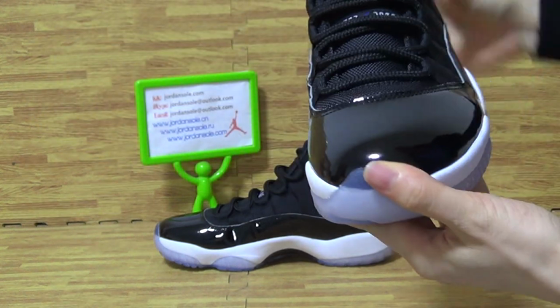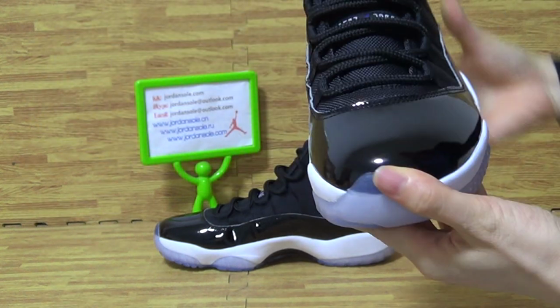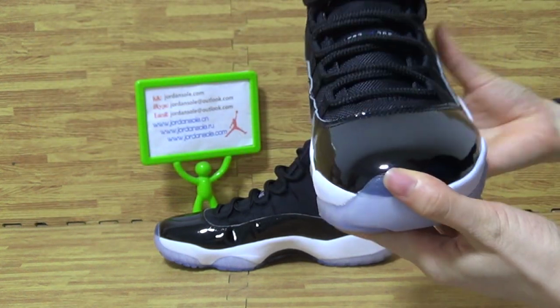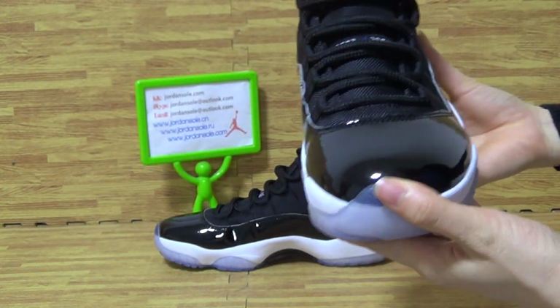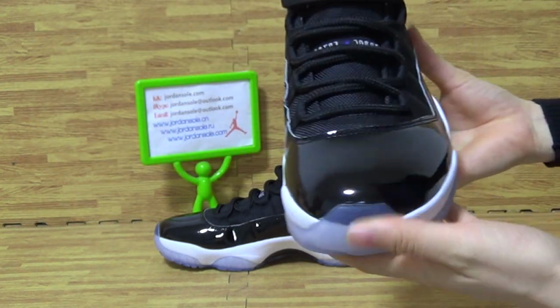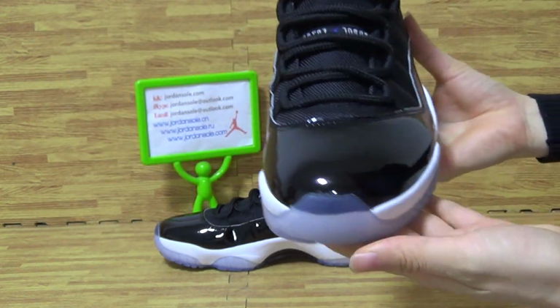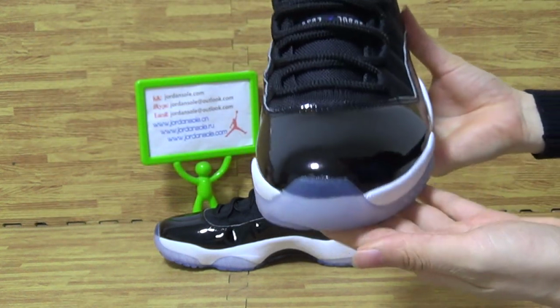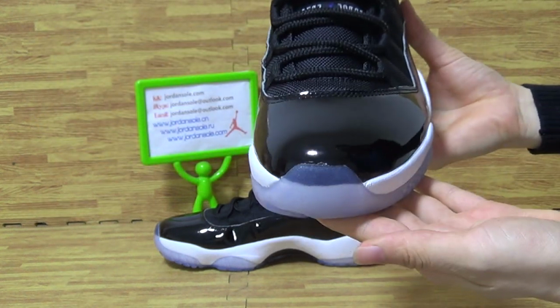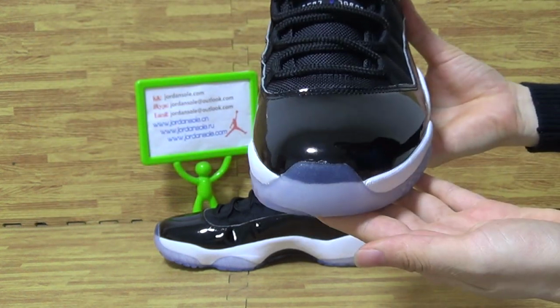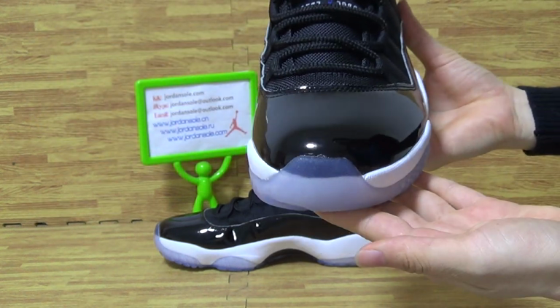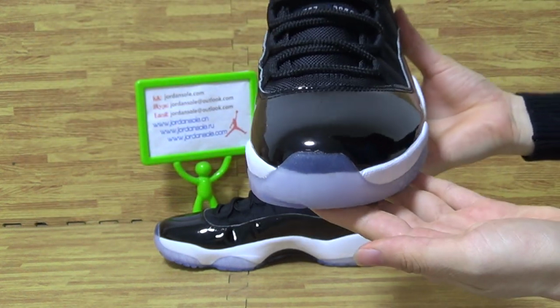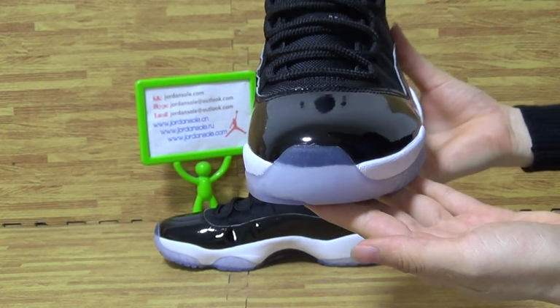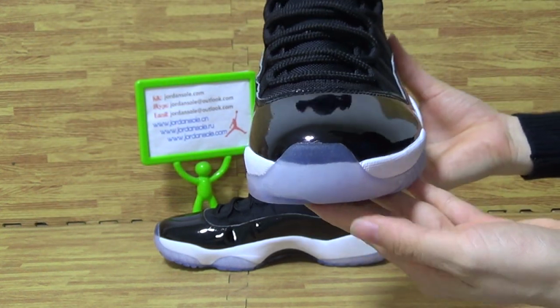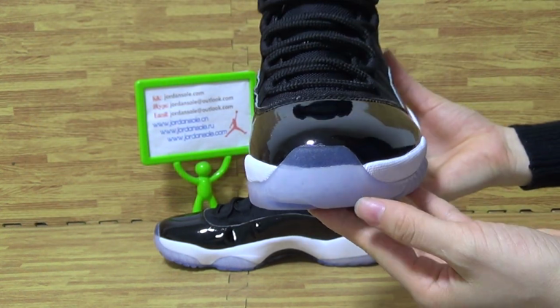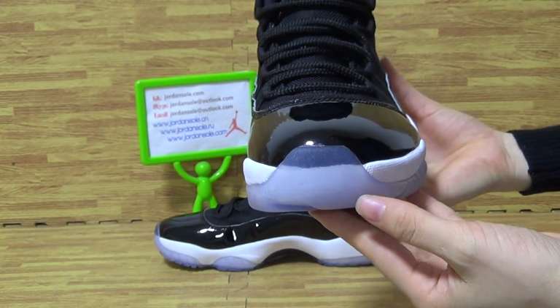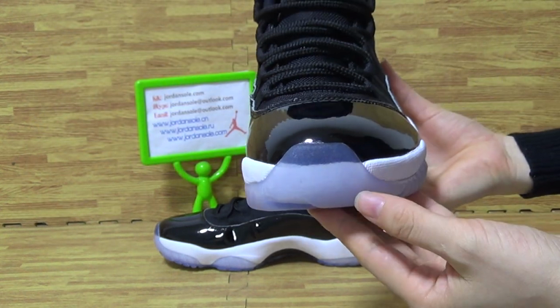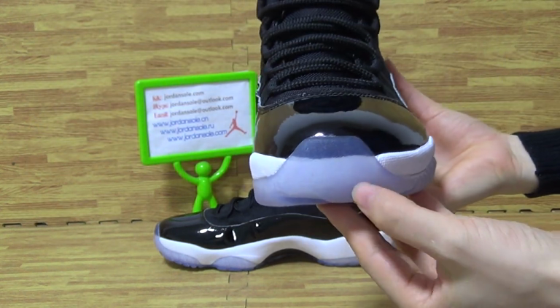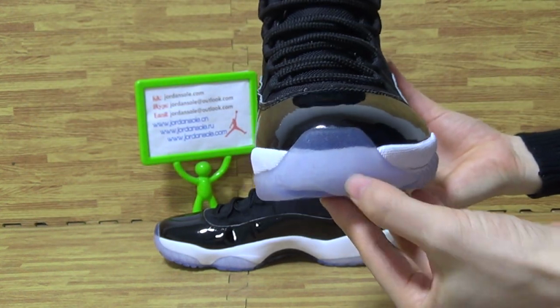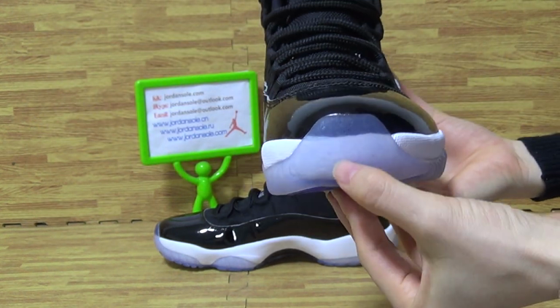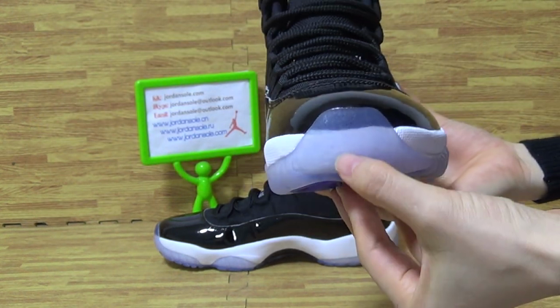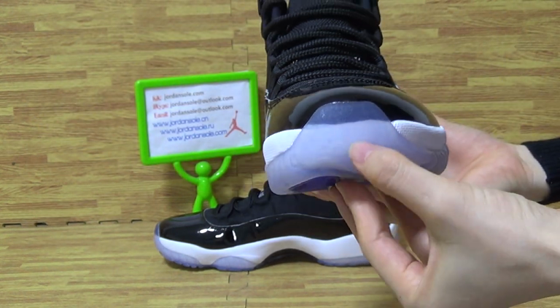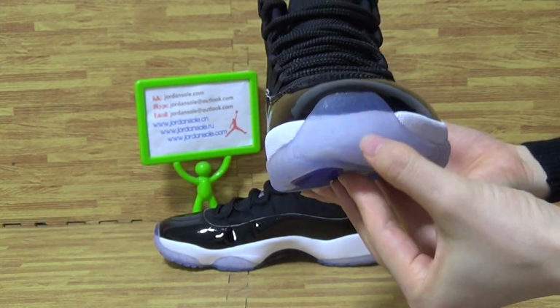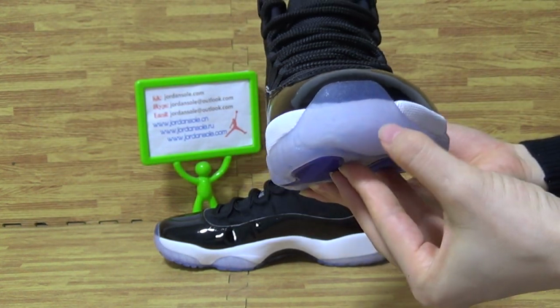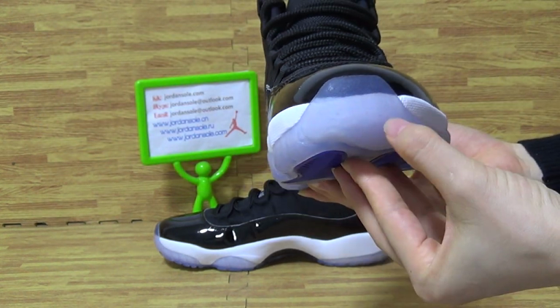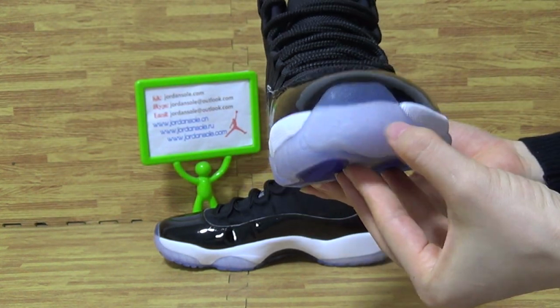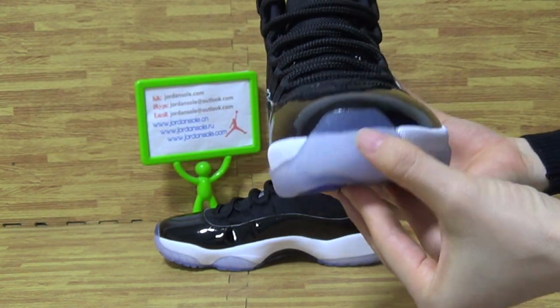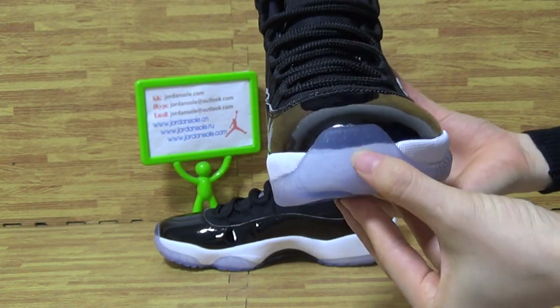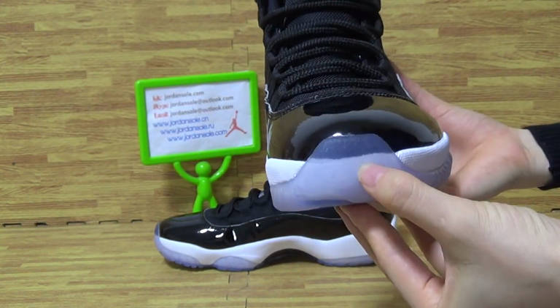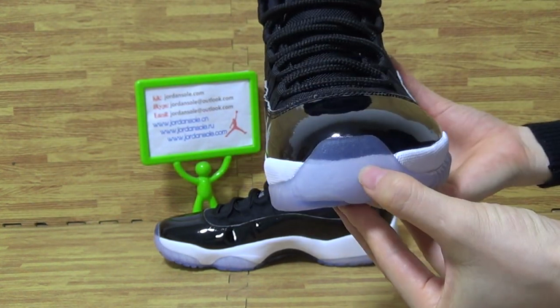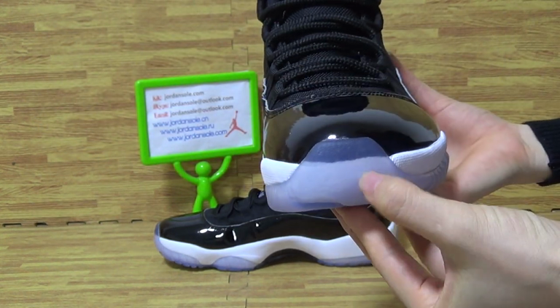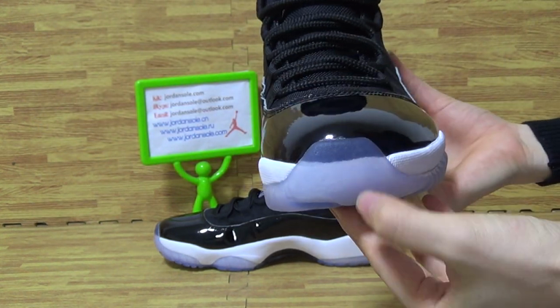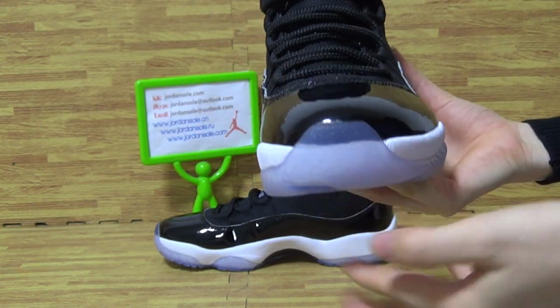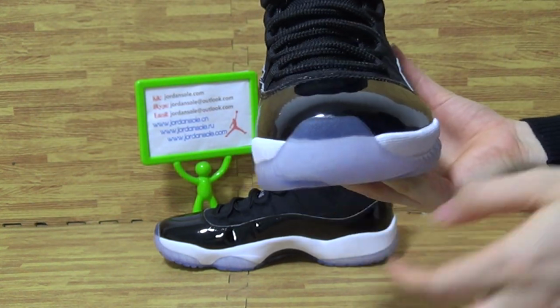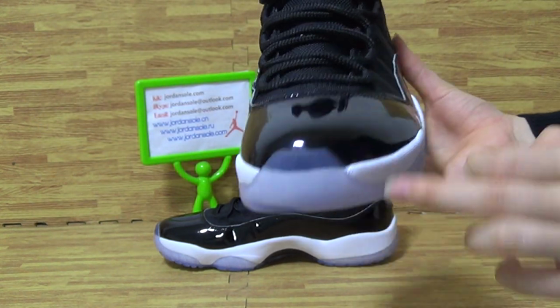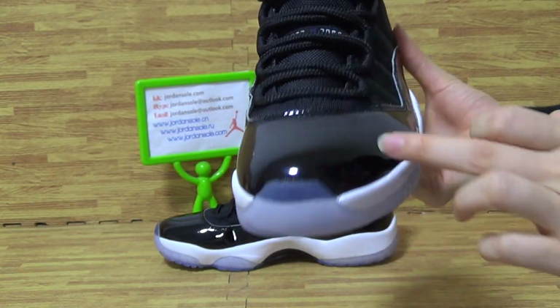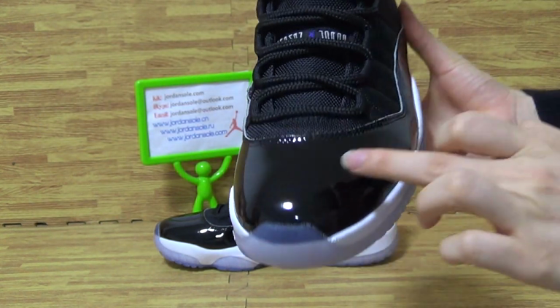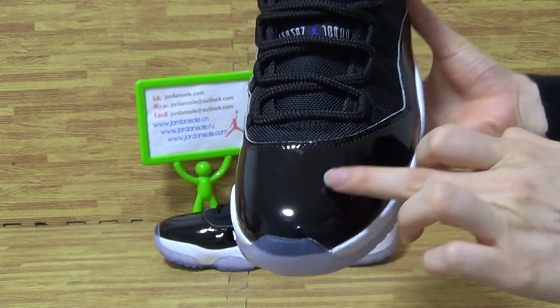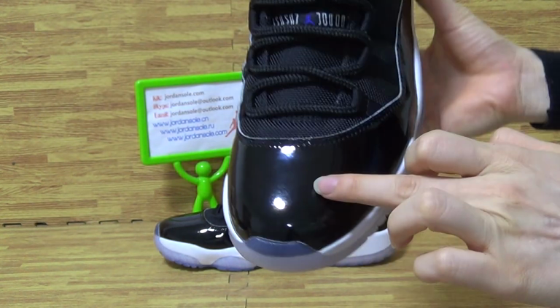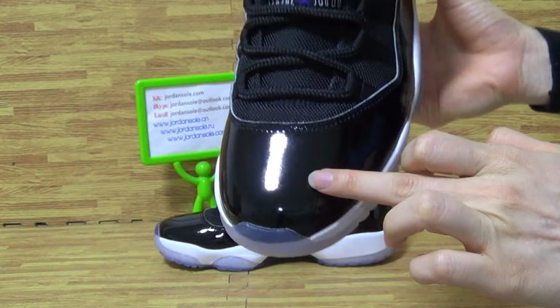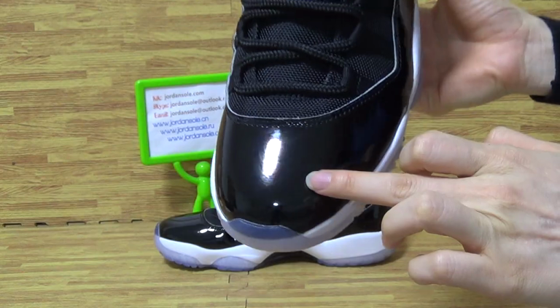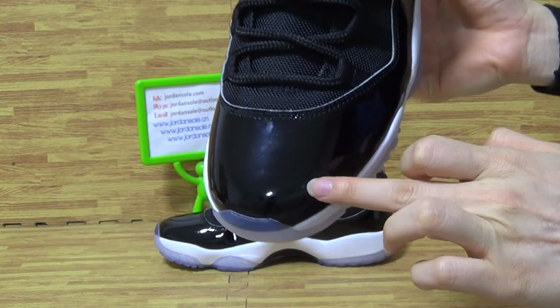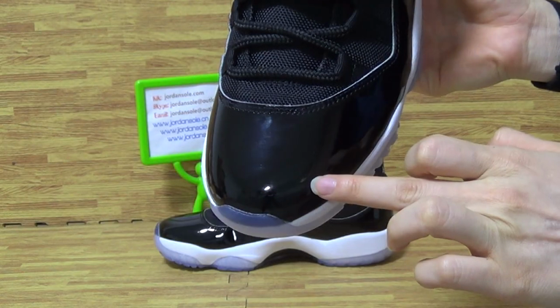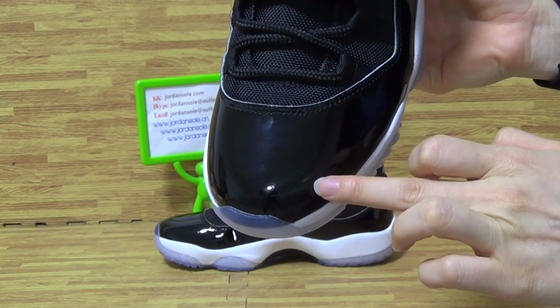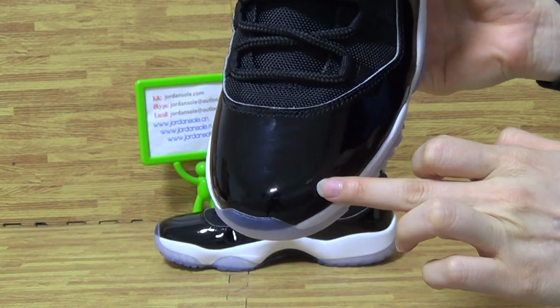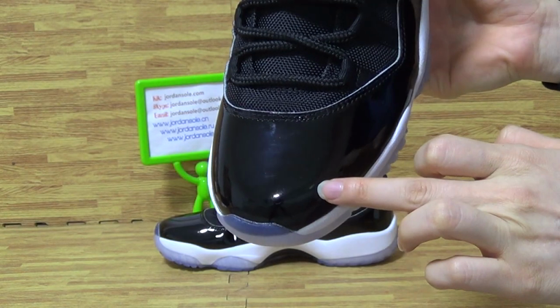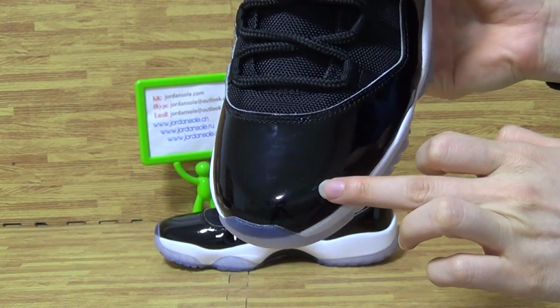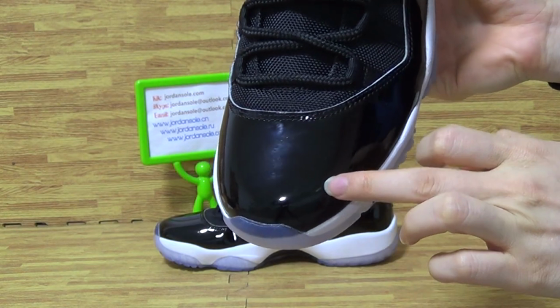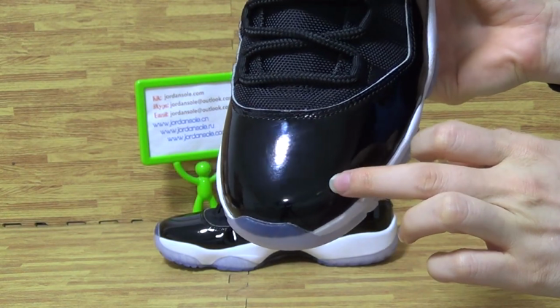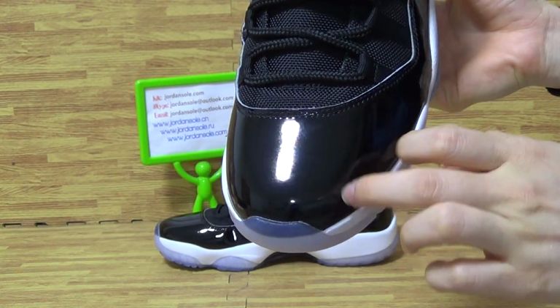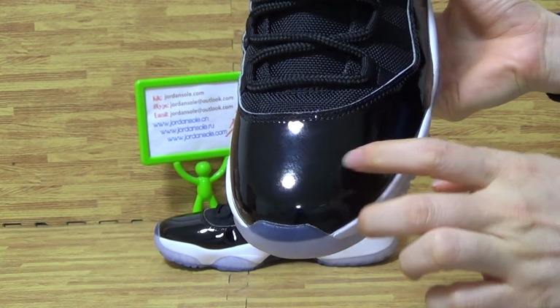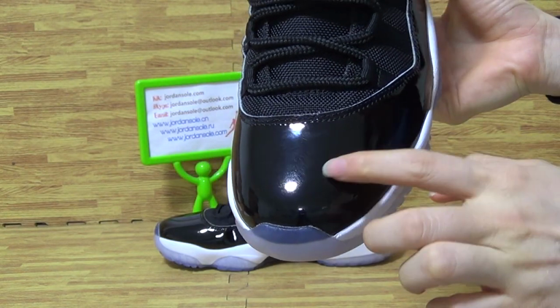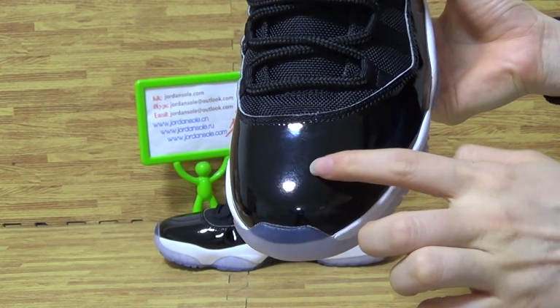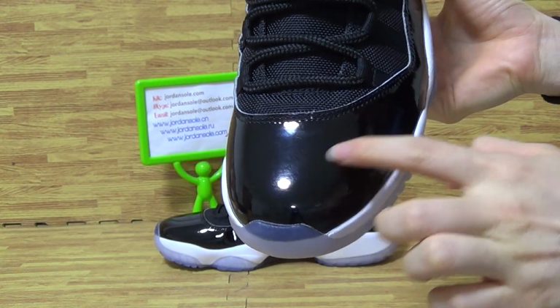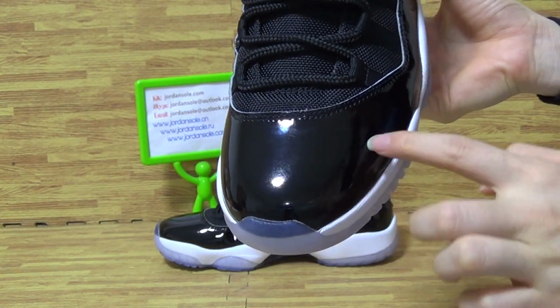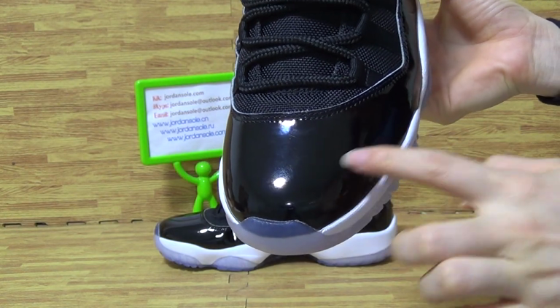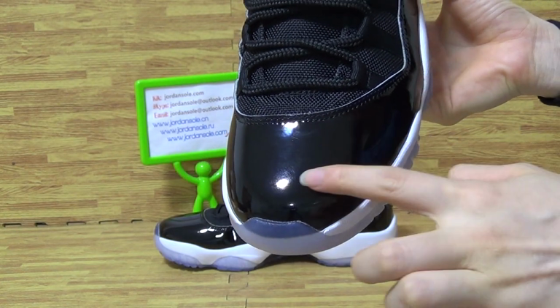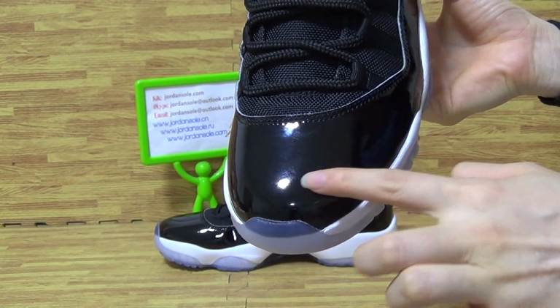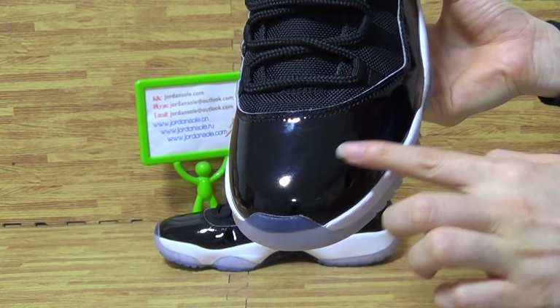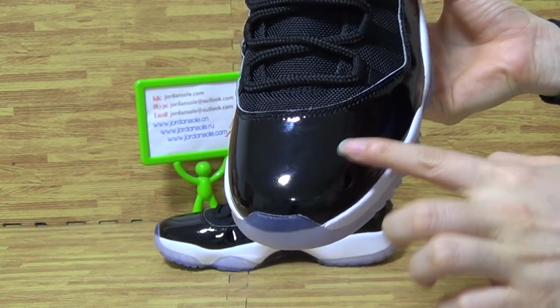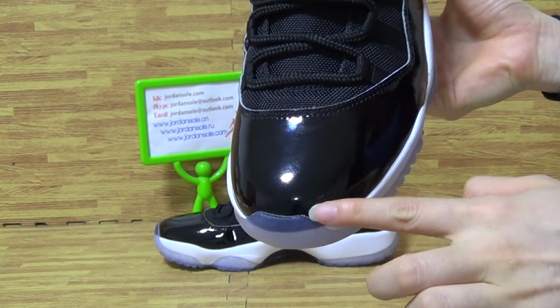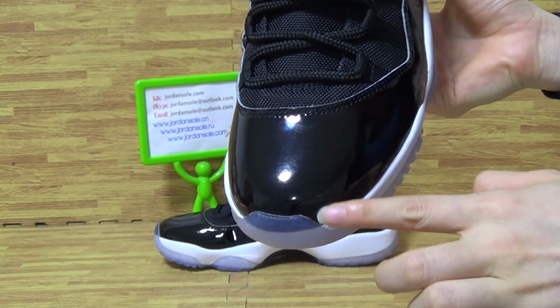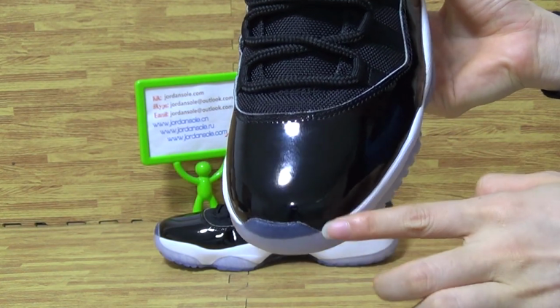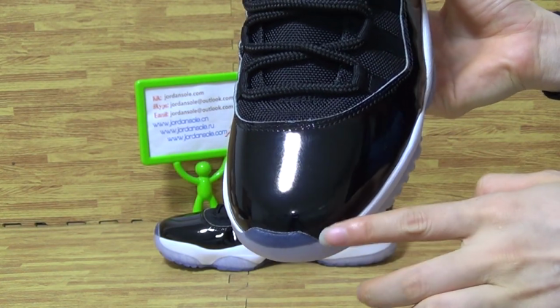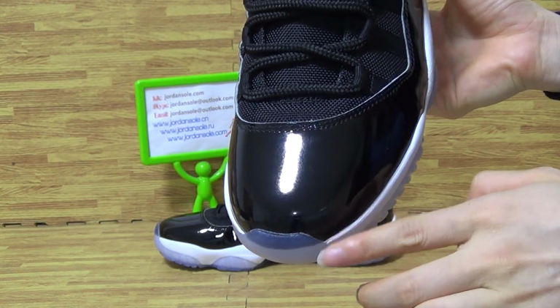Tending to the toe box, sensitive to the toe box. This side, this toe box area.